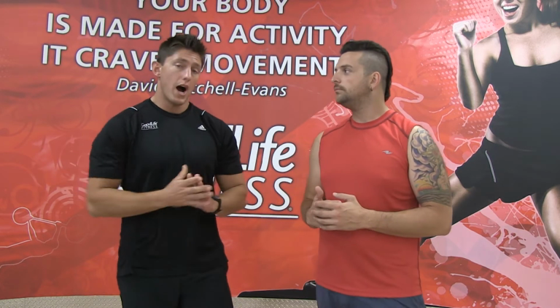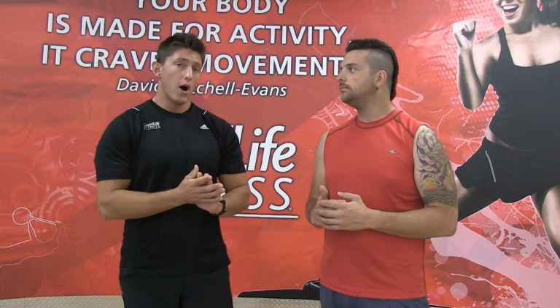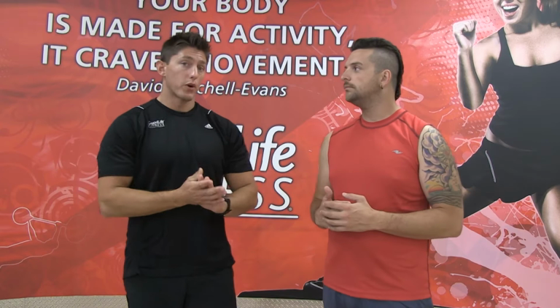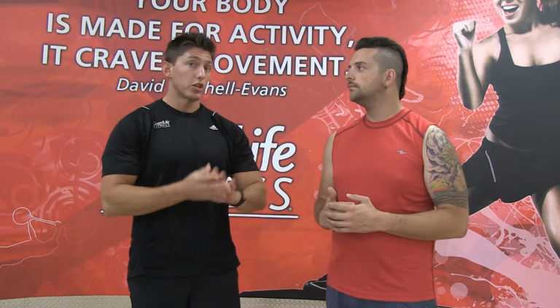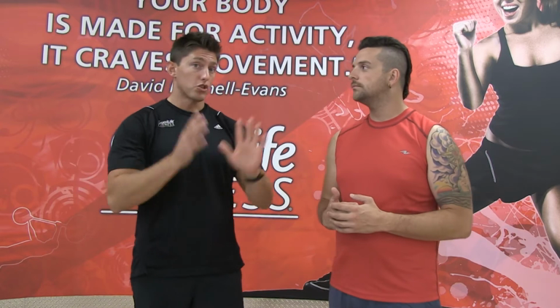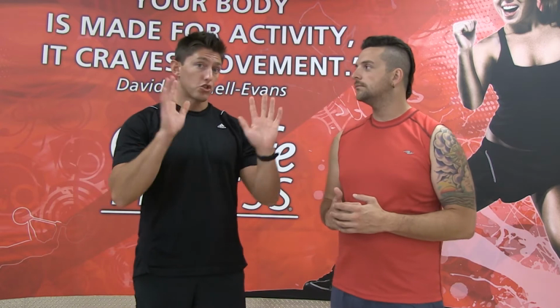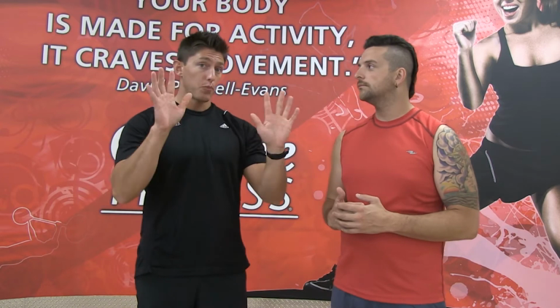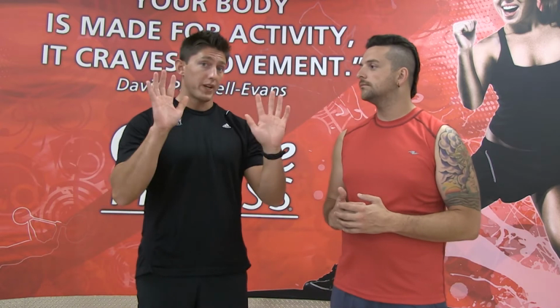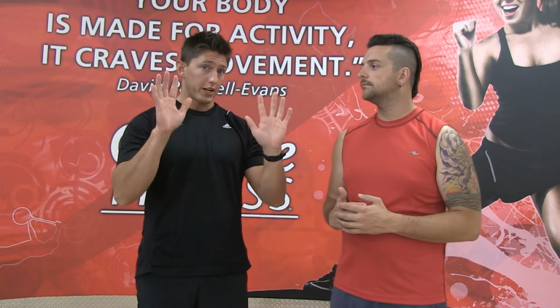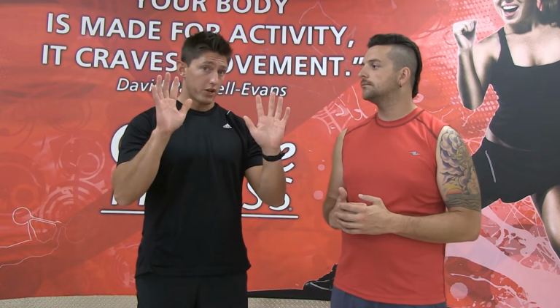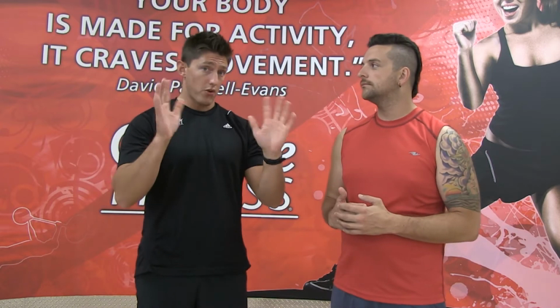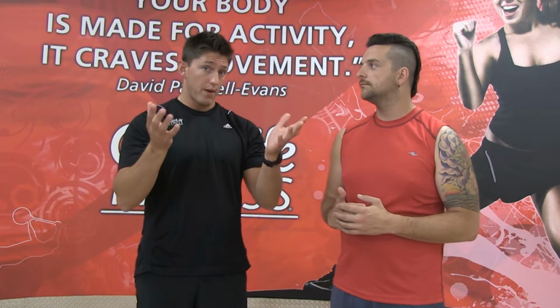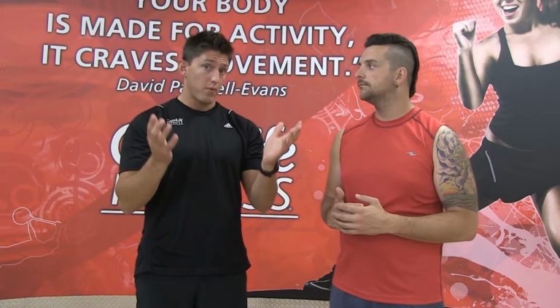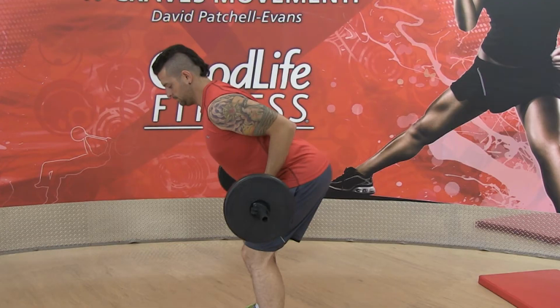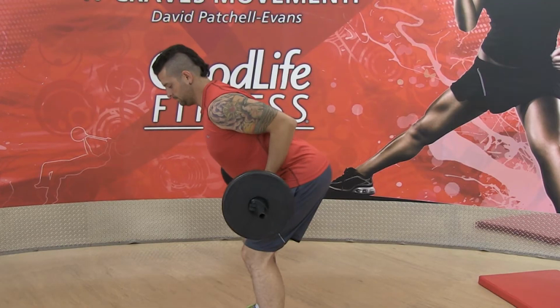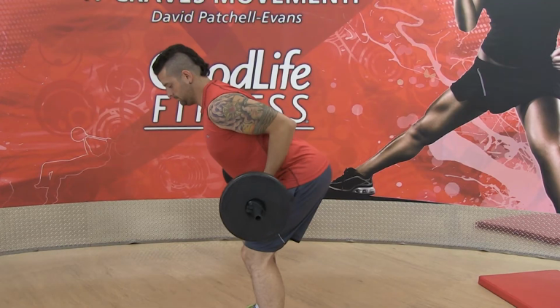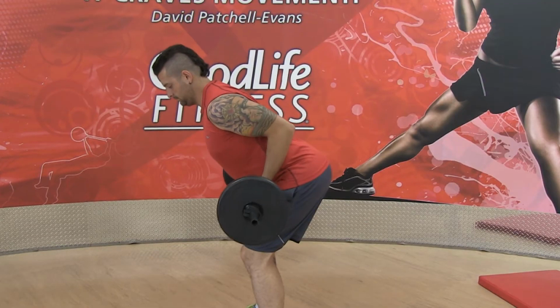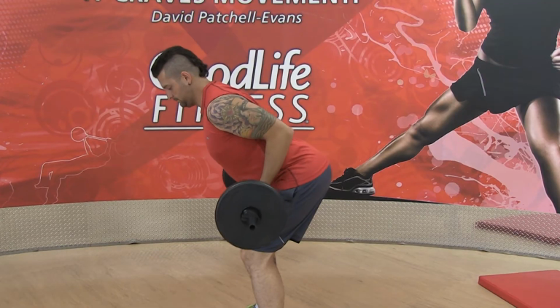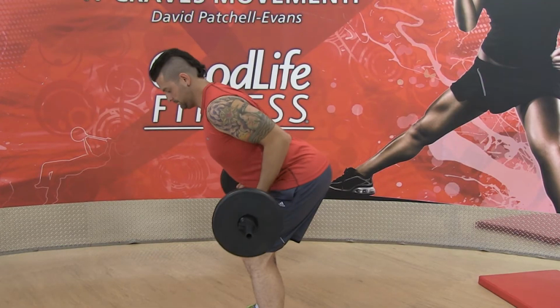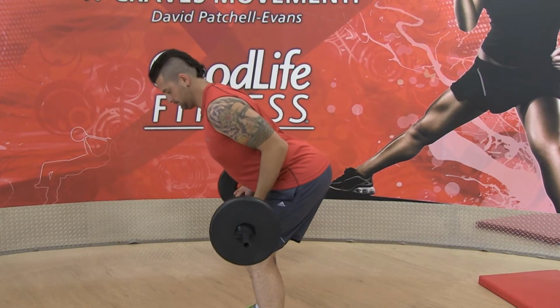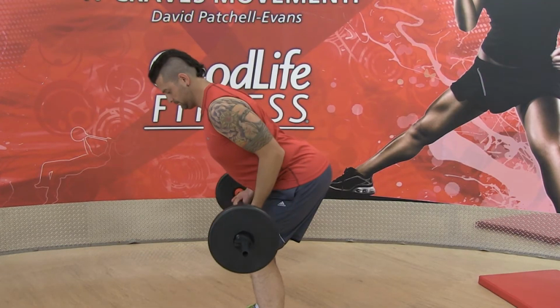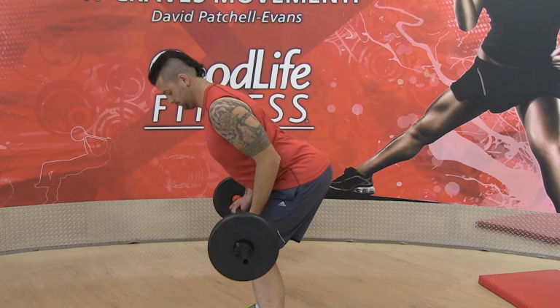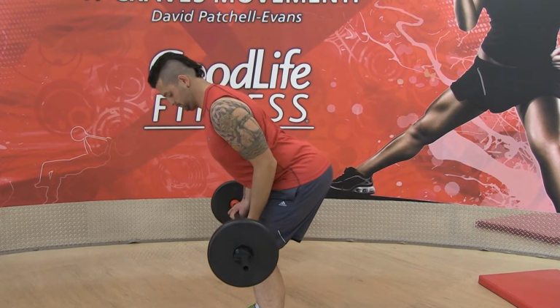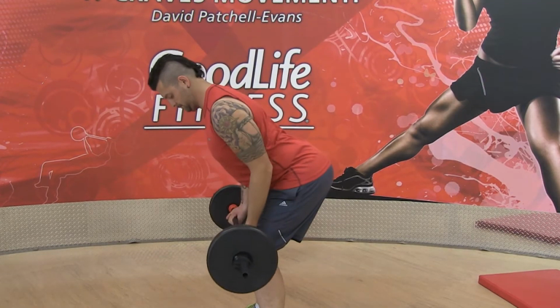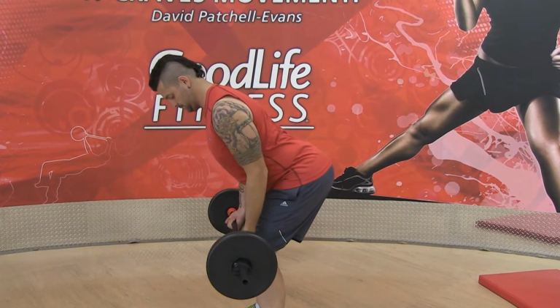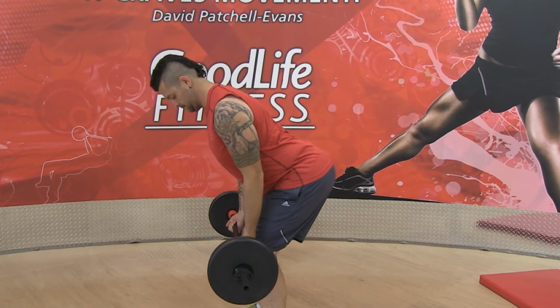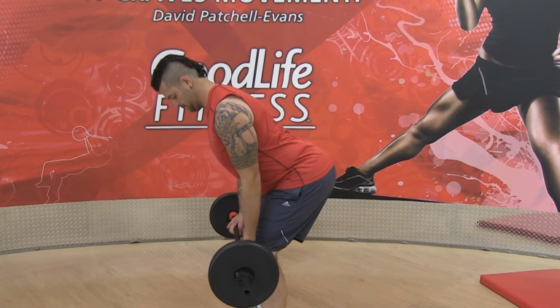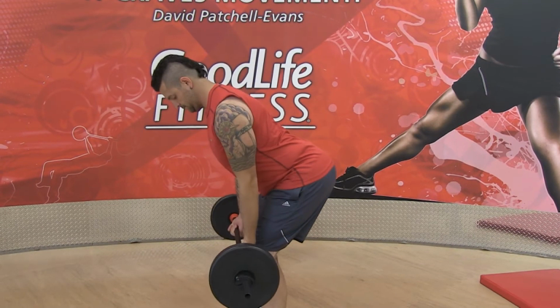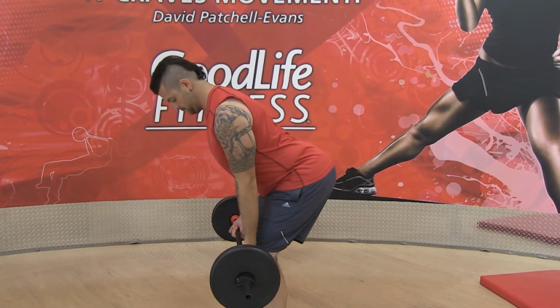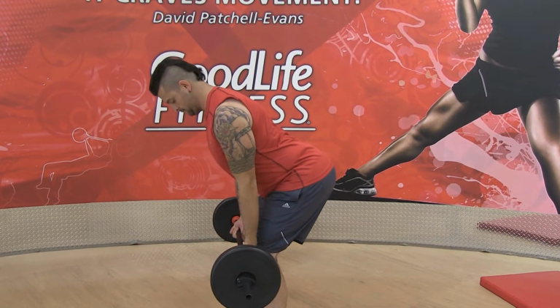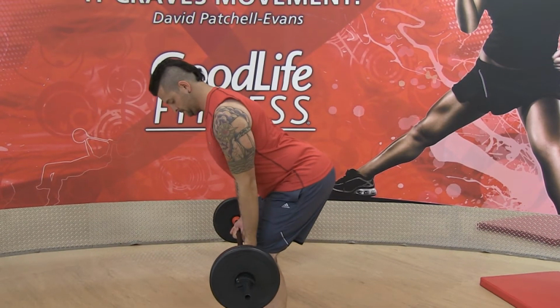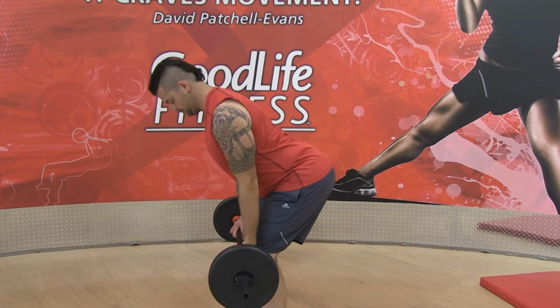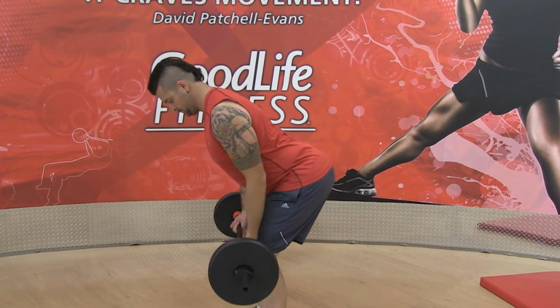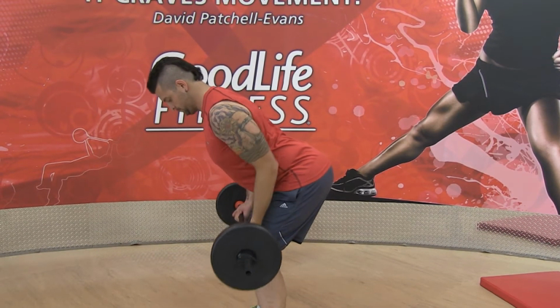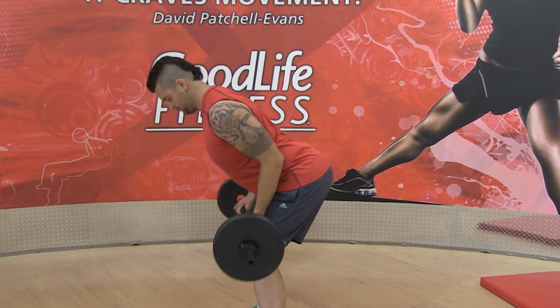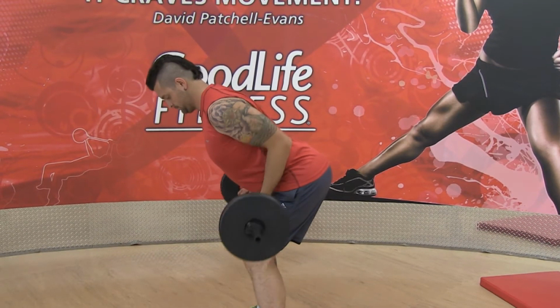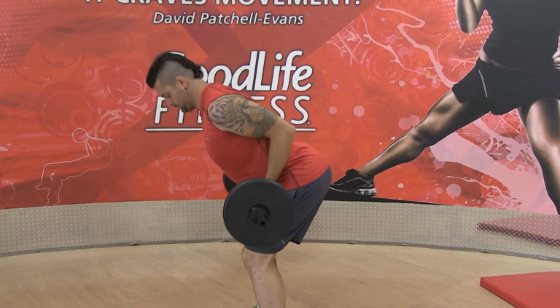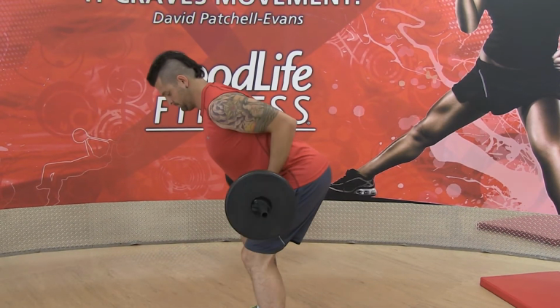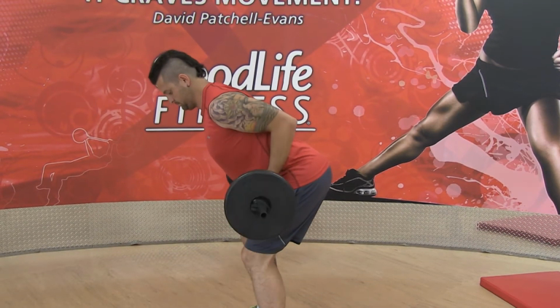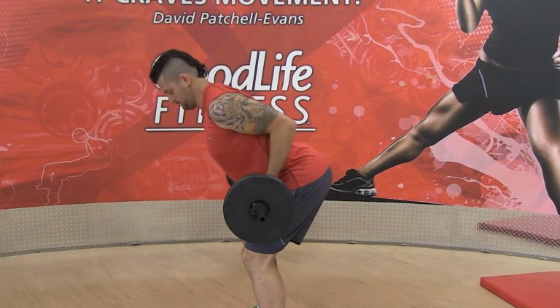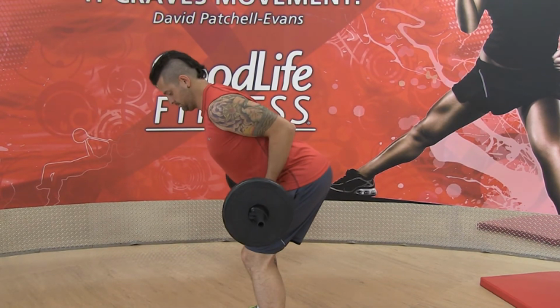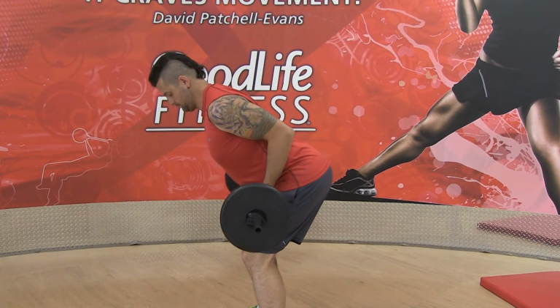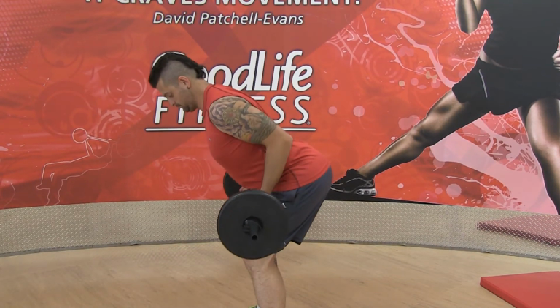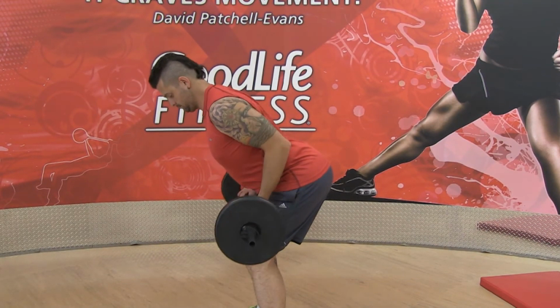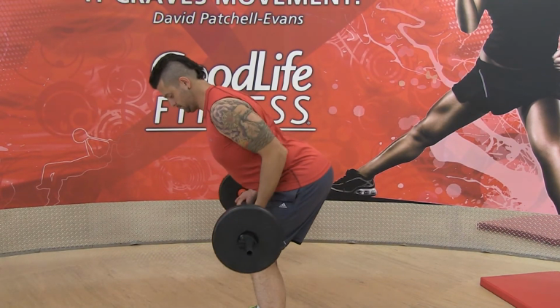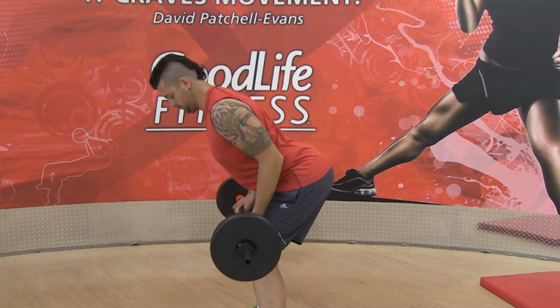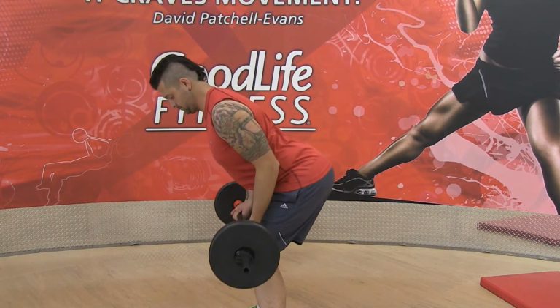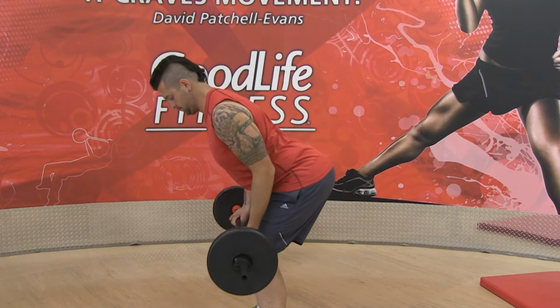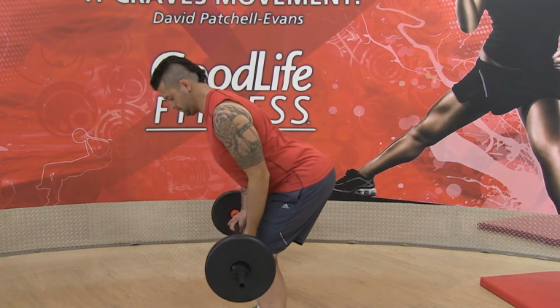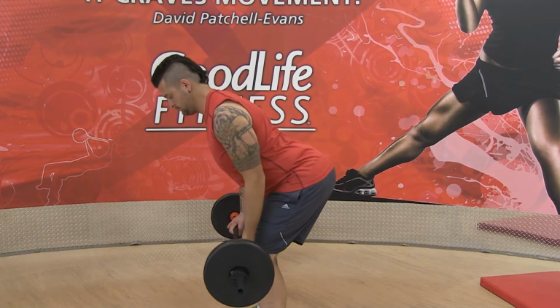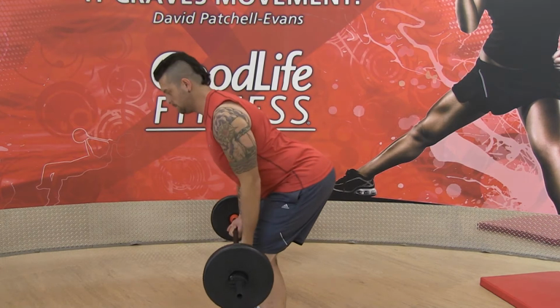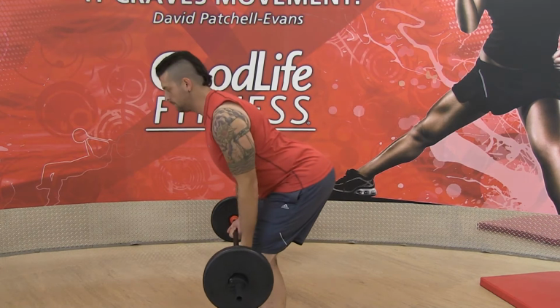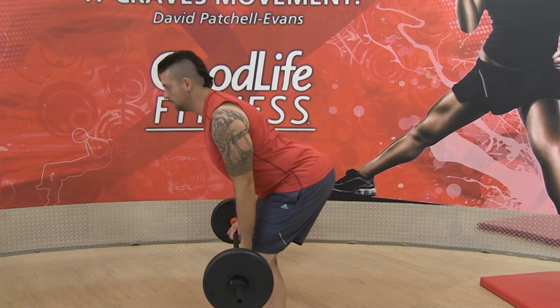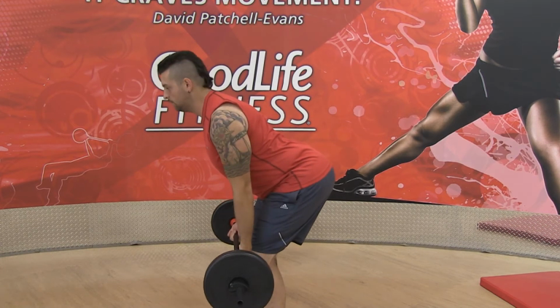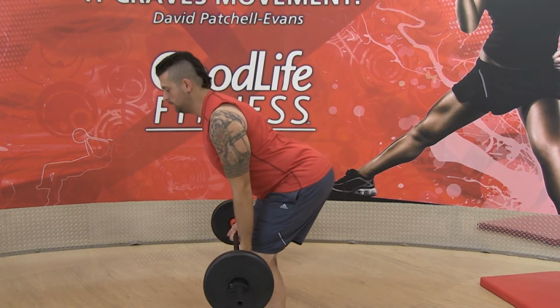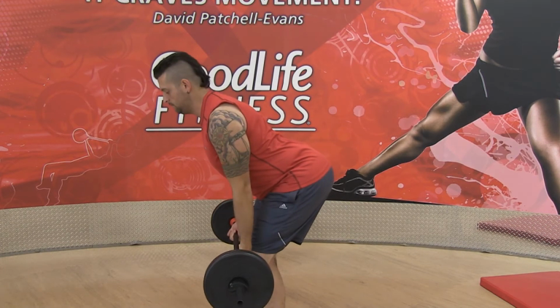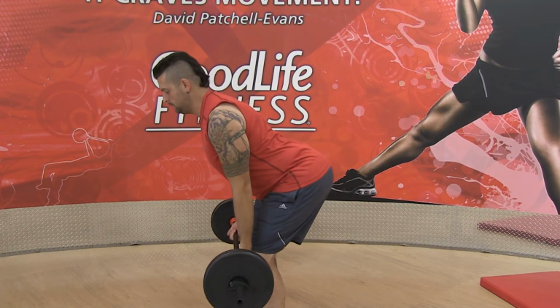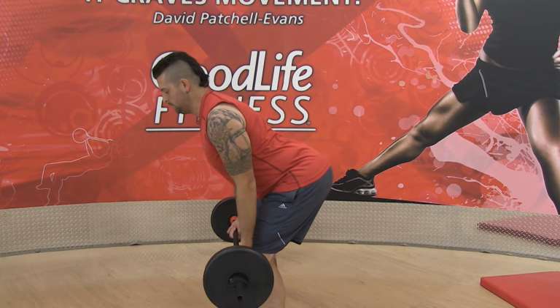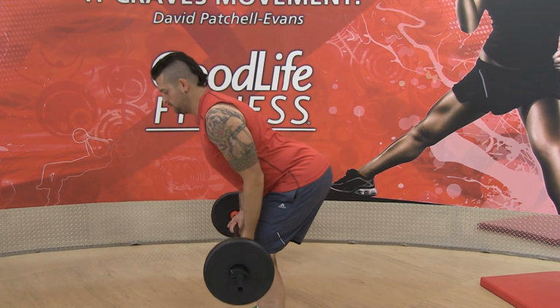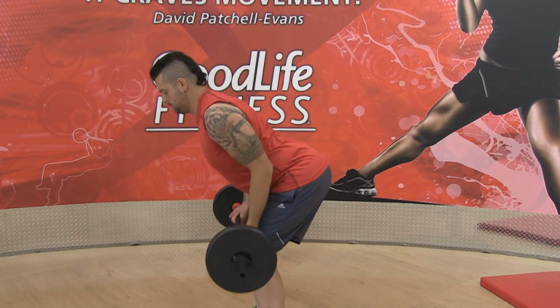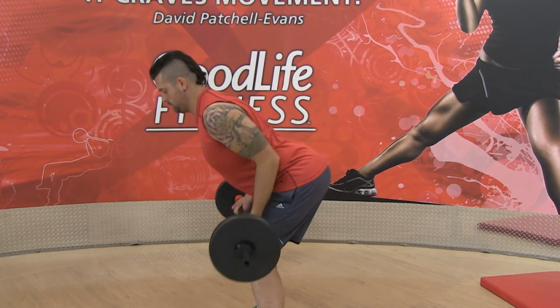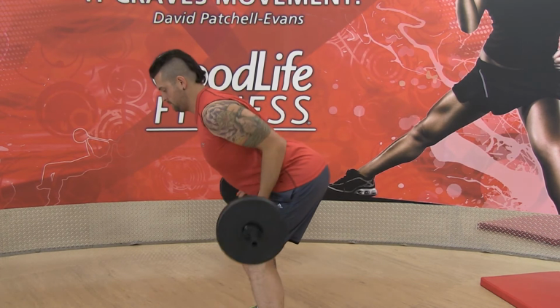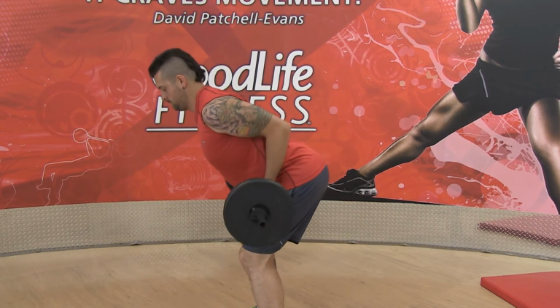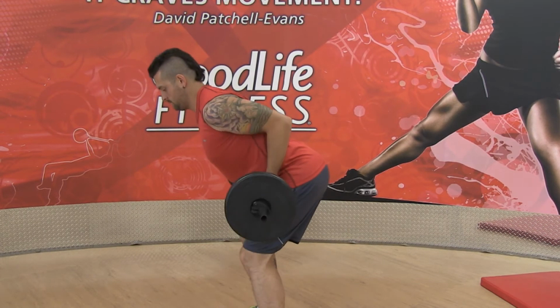We're gonna do a supinated grip — palms up, facing away. Primary movers are the middle of the back and upper back.